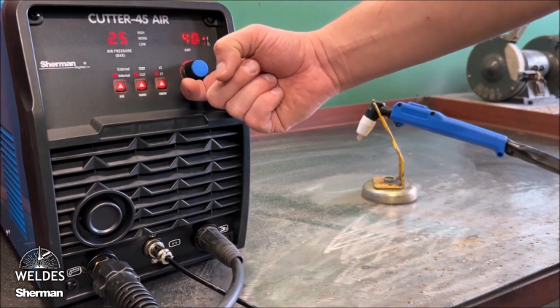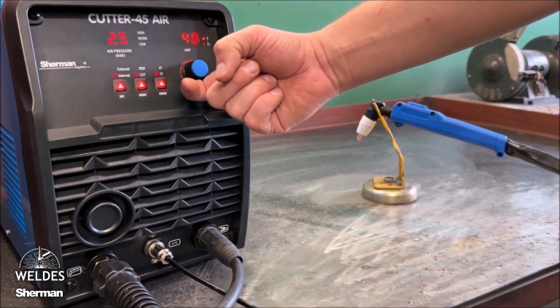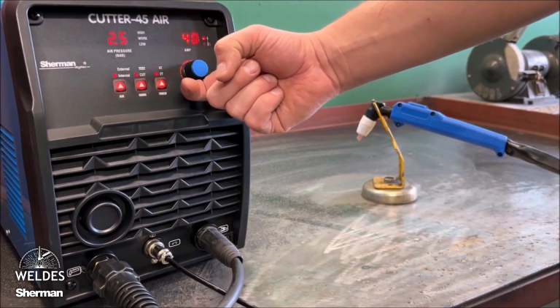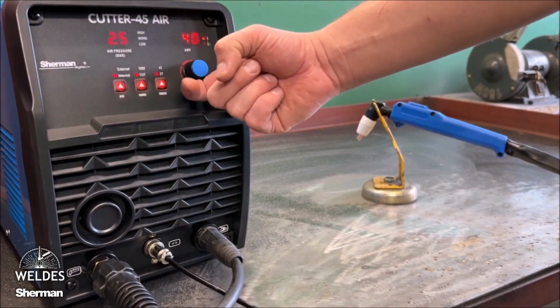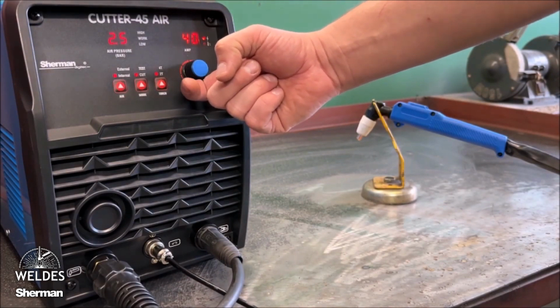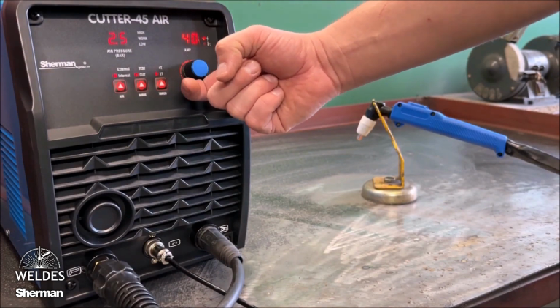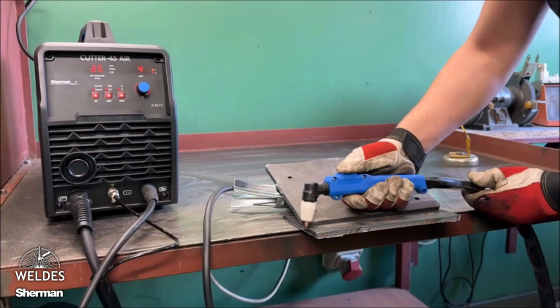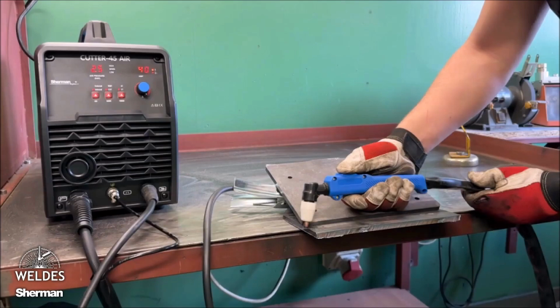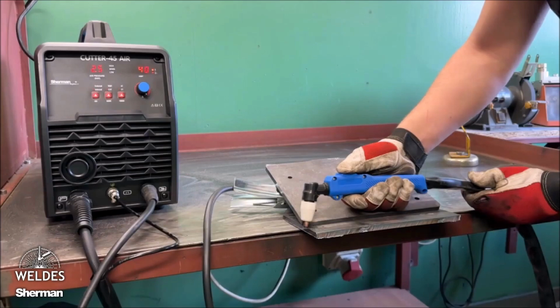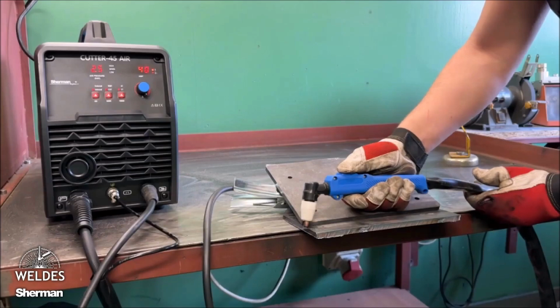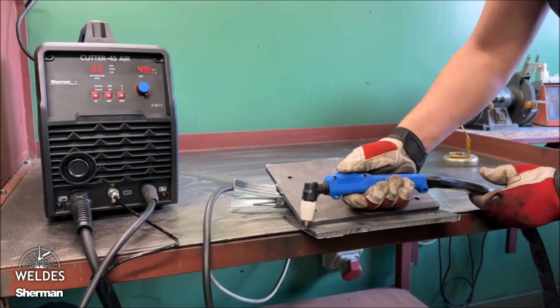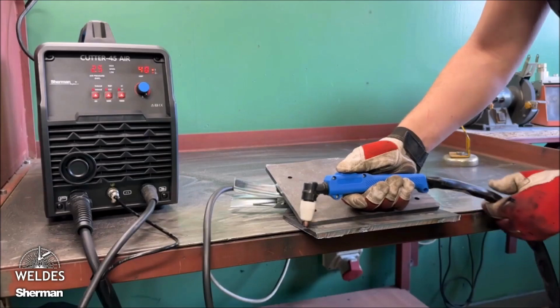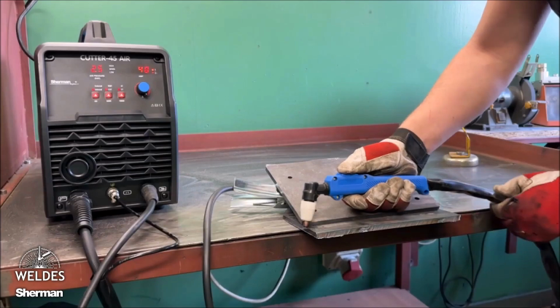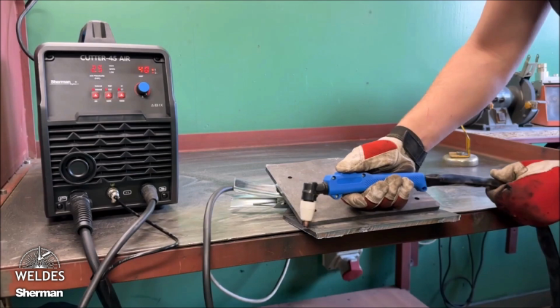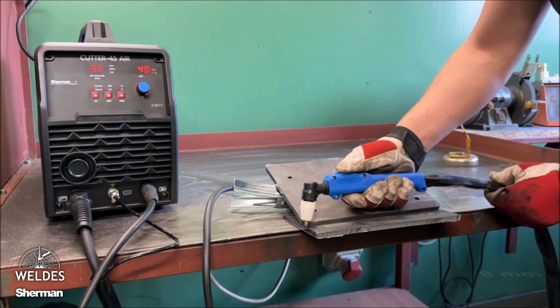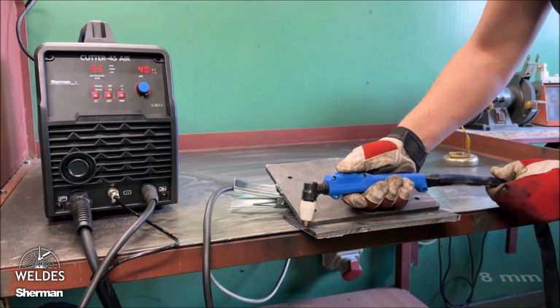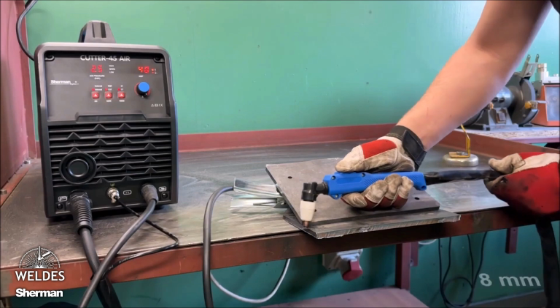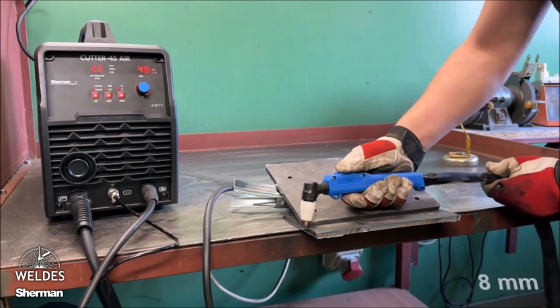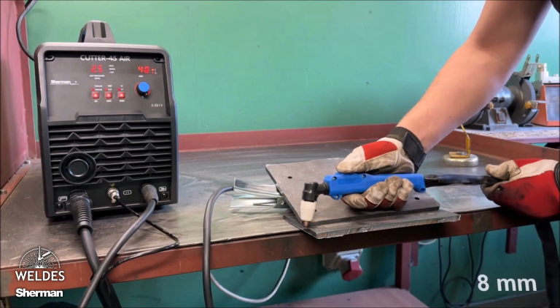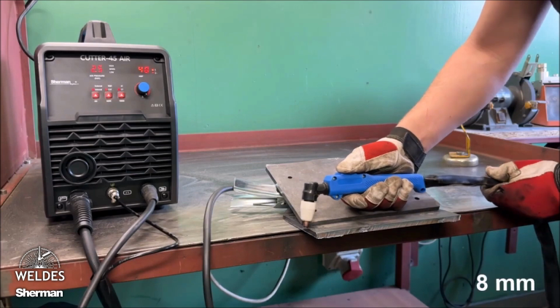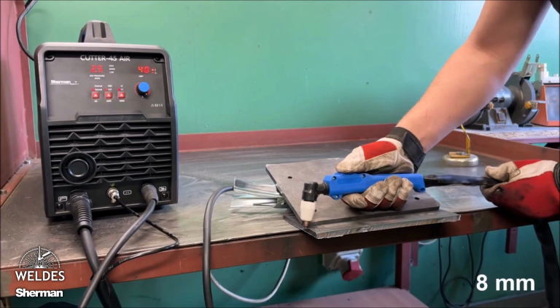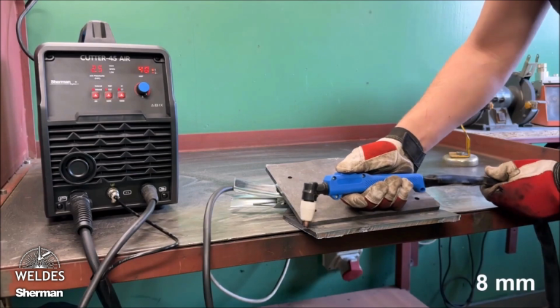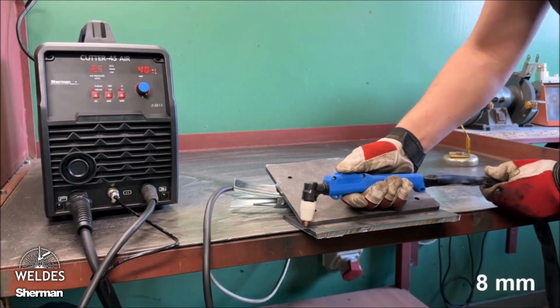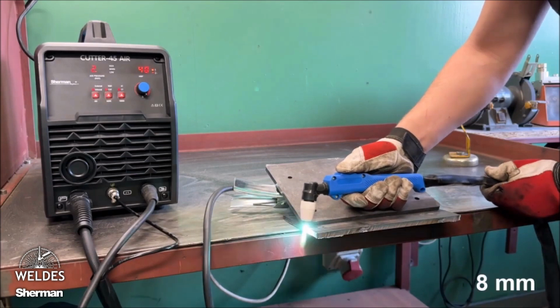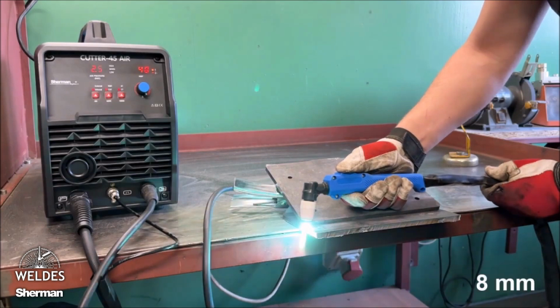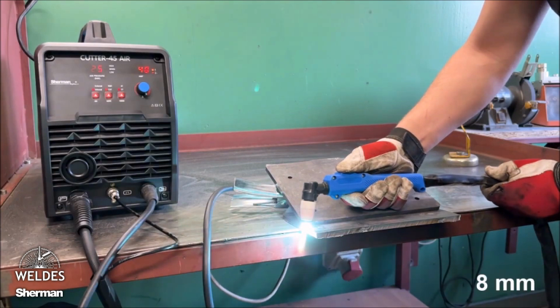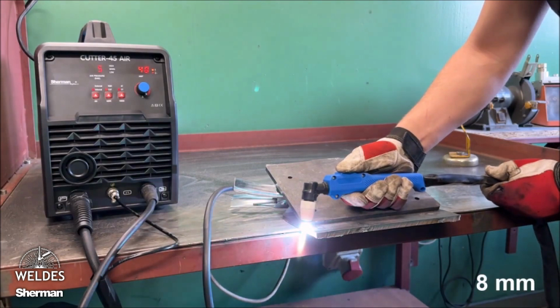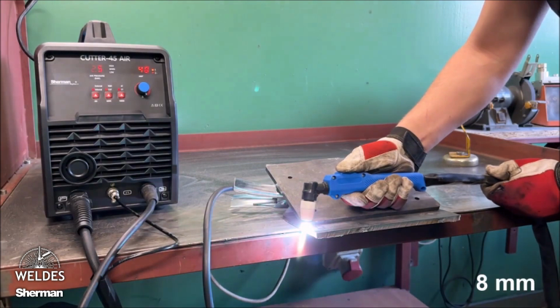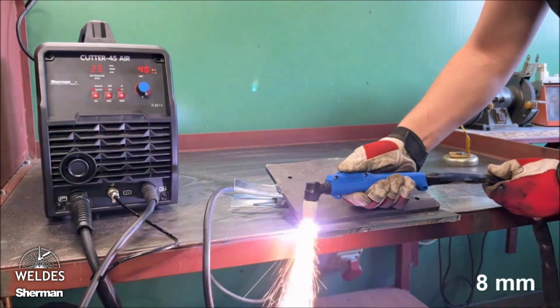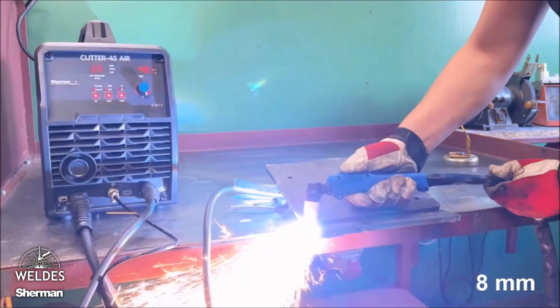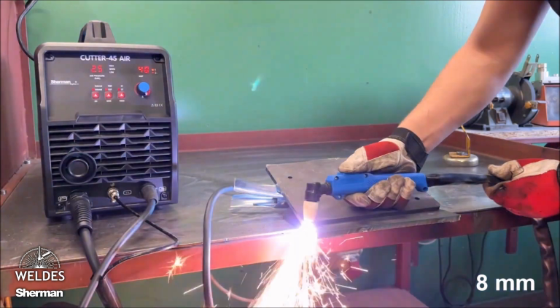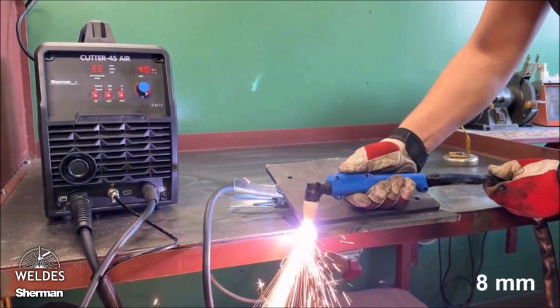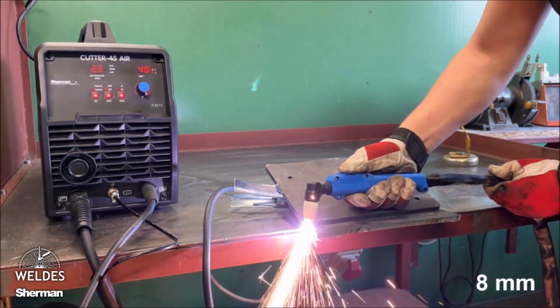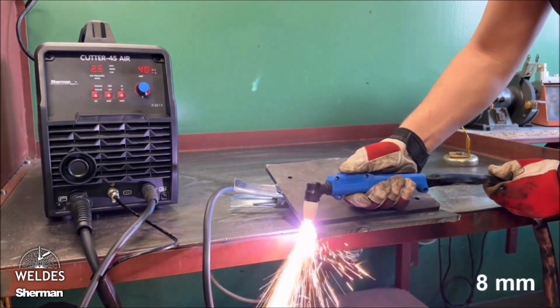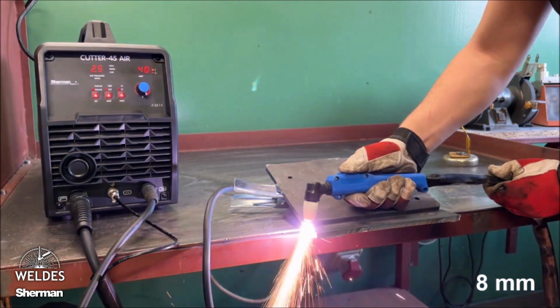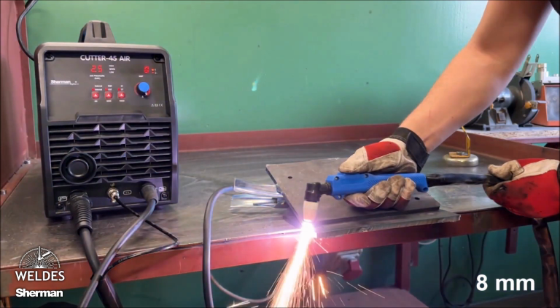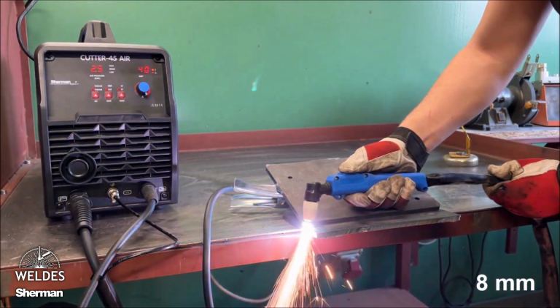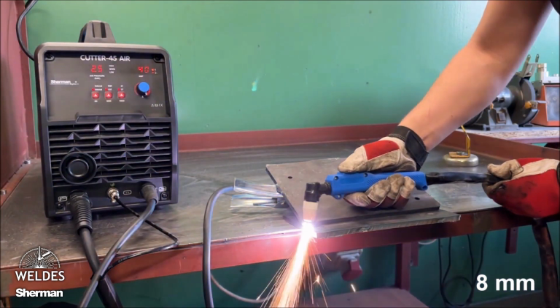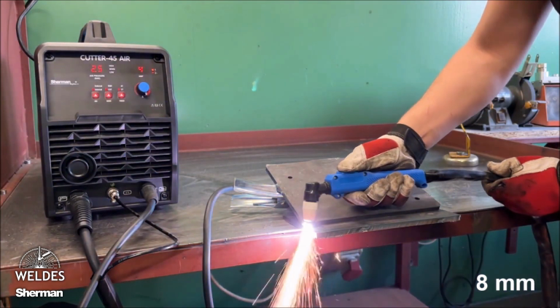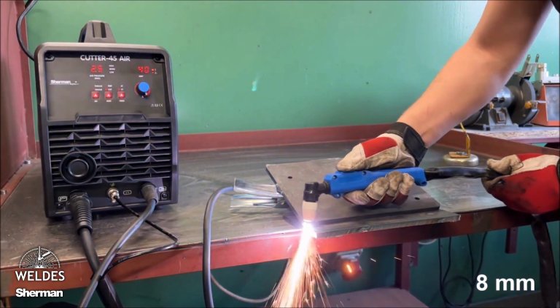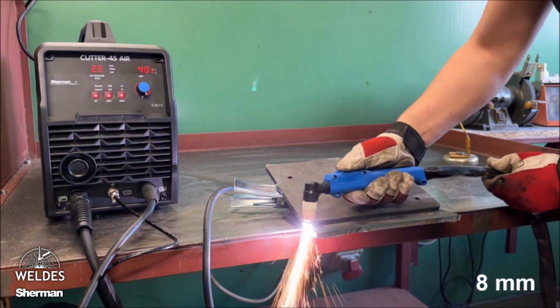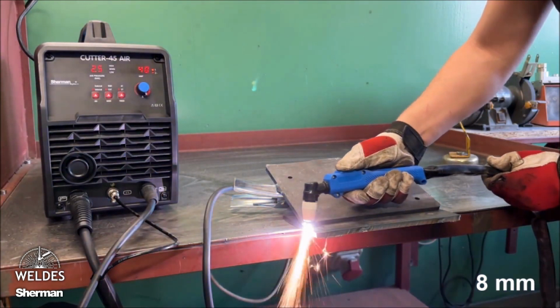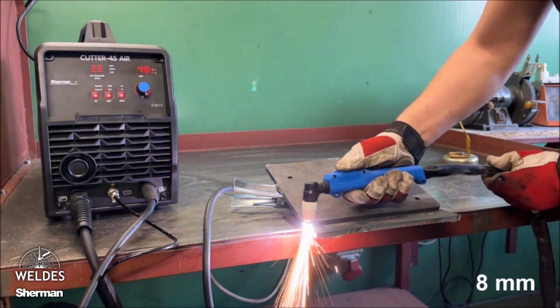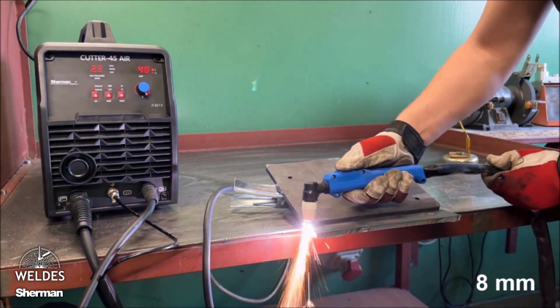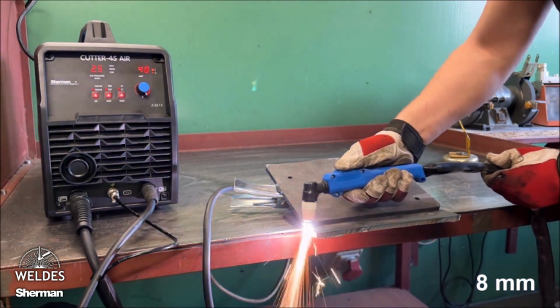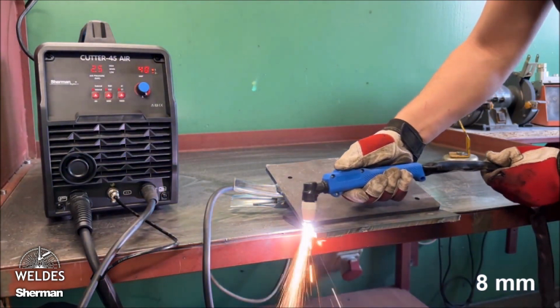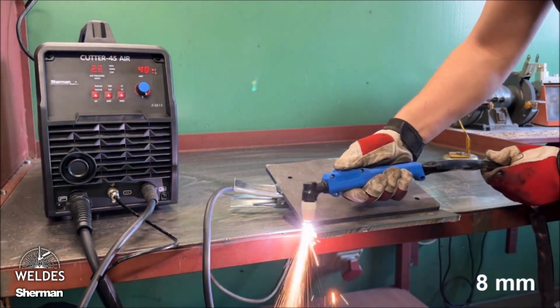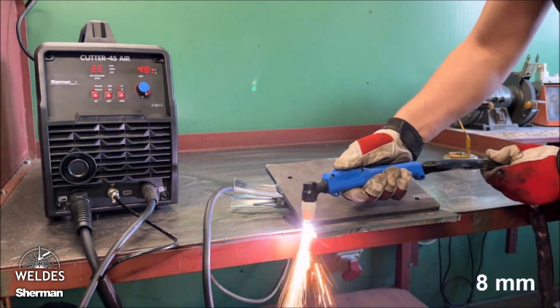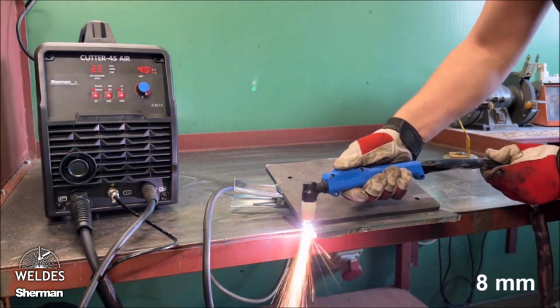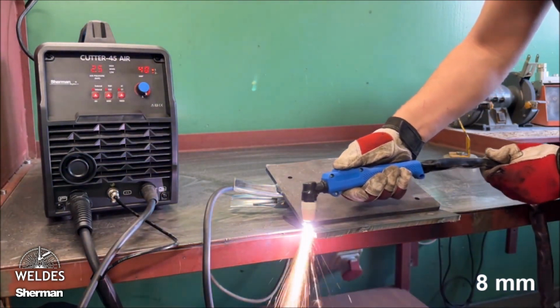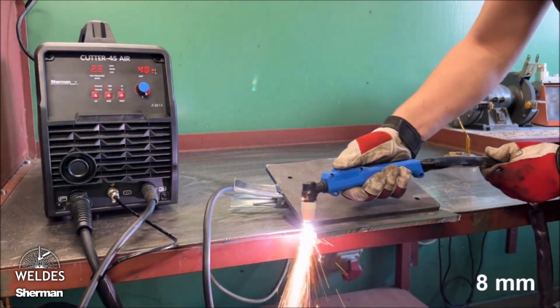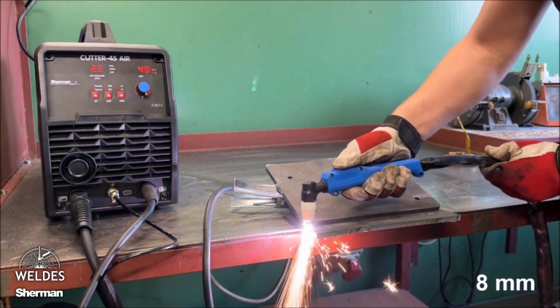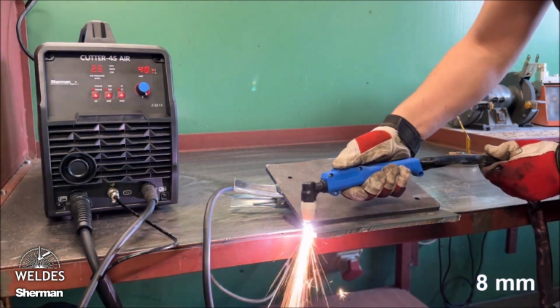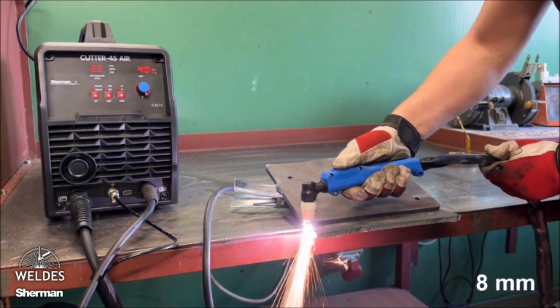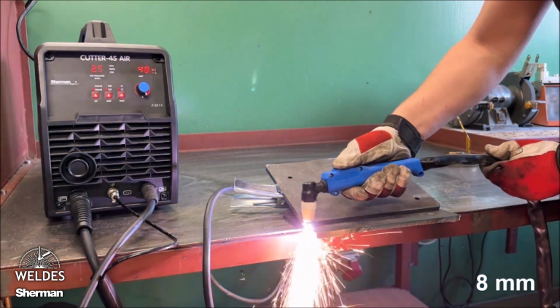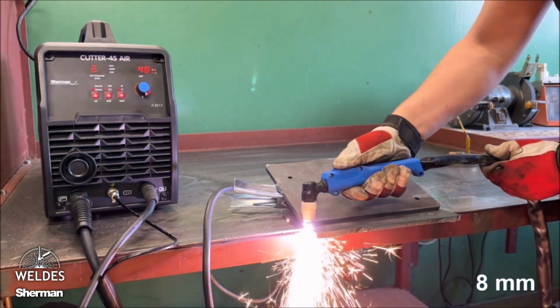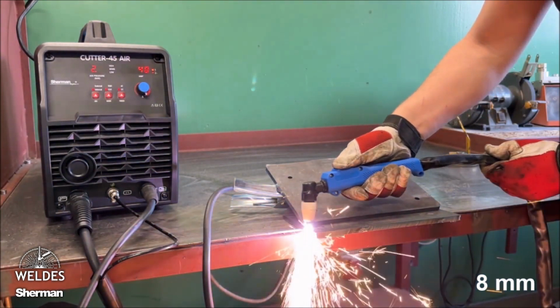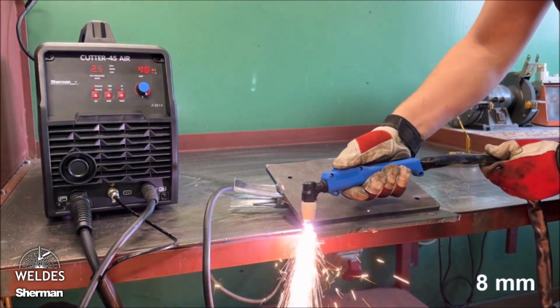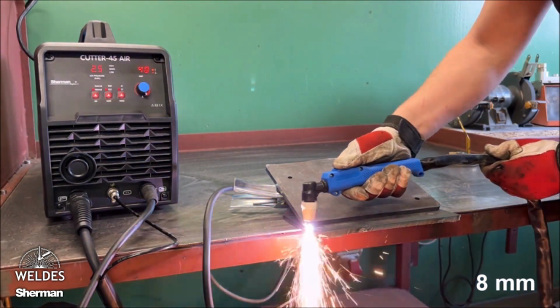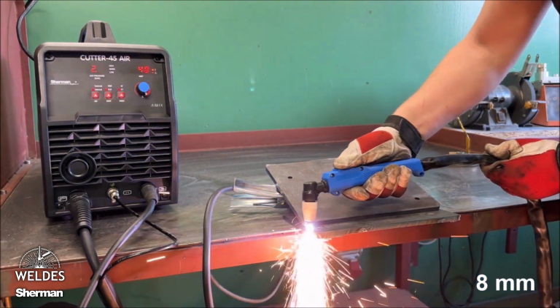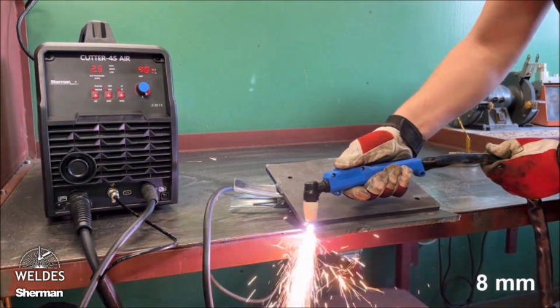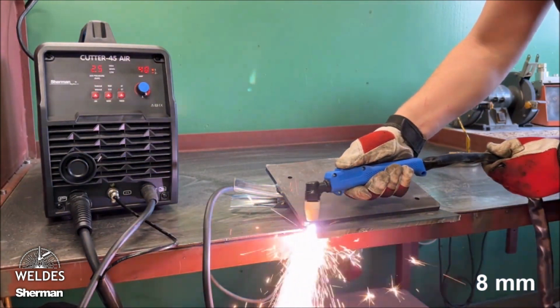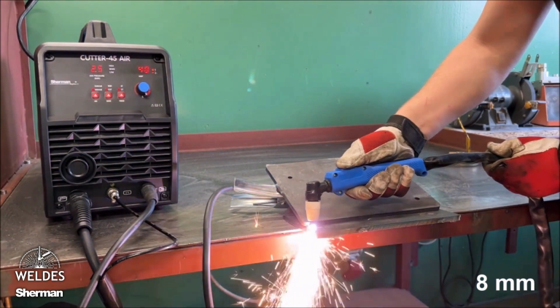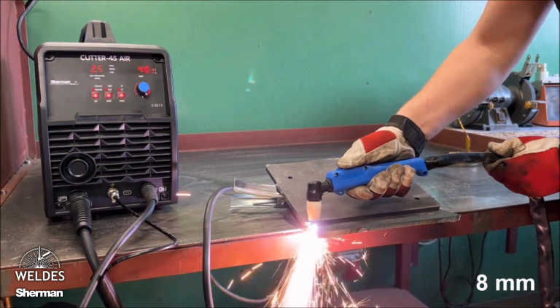The maximum thickness of quality cutting depends on the type of material, working pressure, cutting speed, and operator experience.